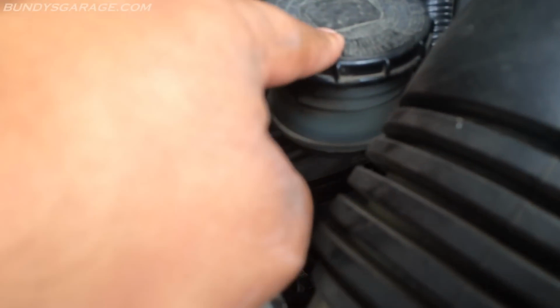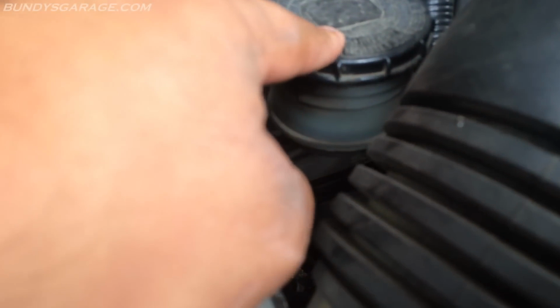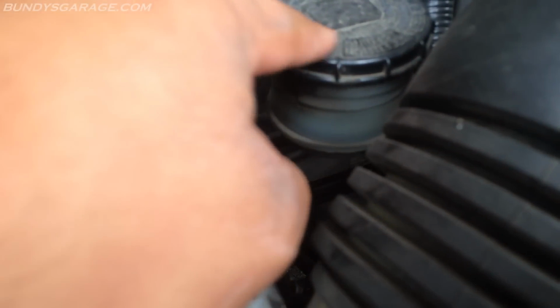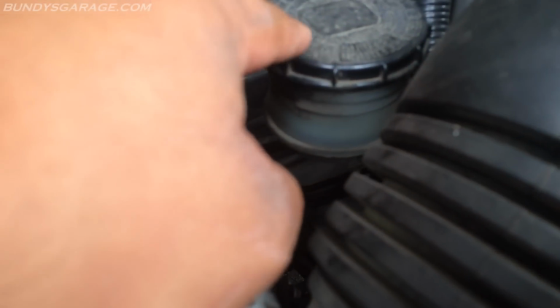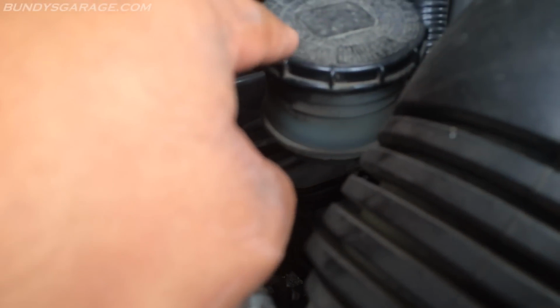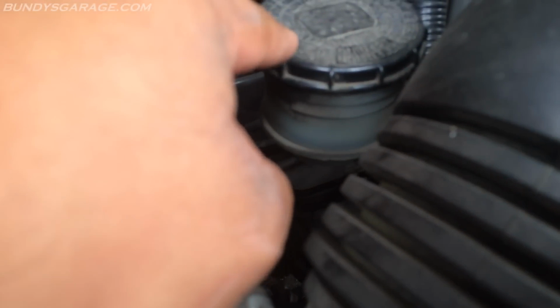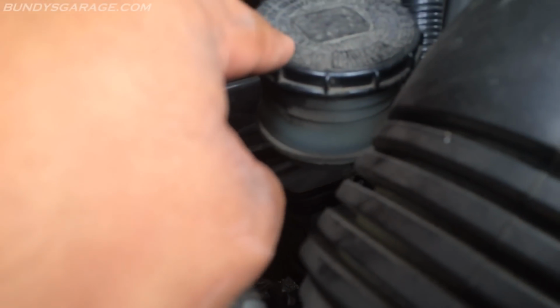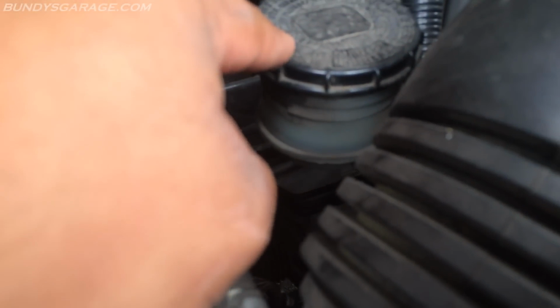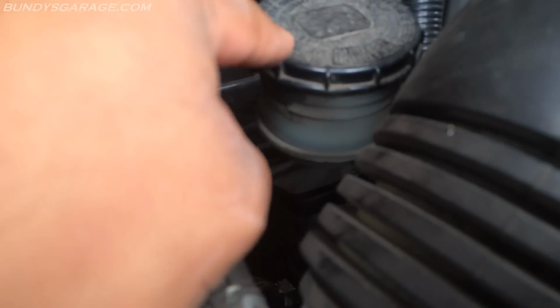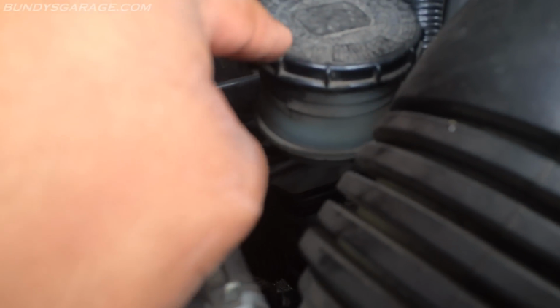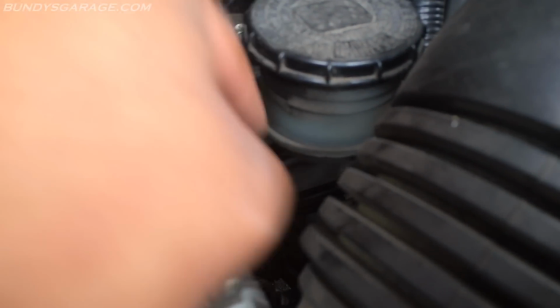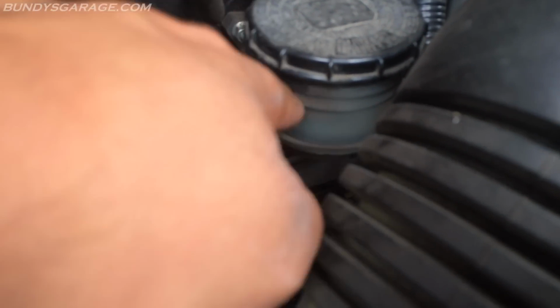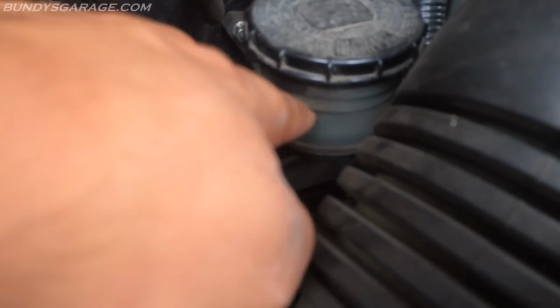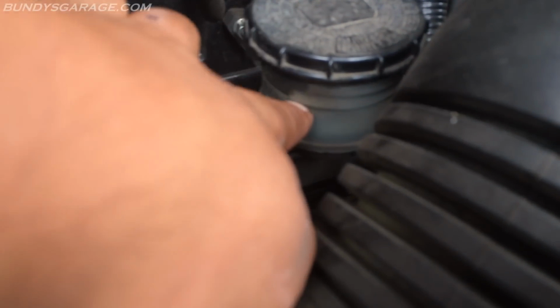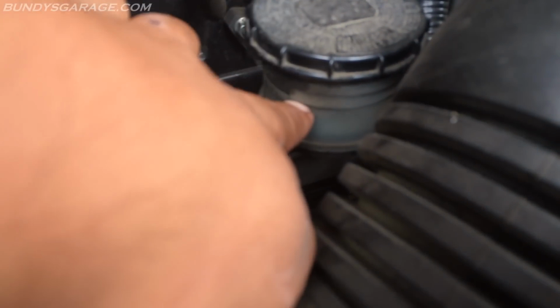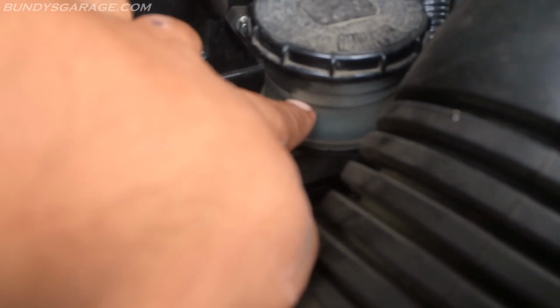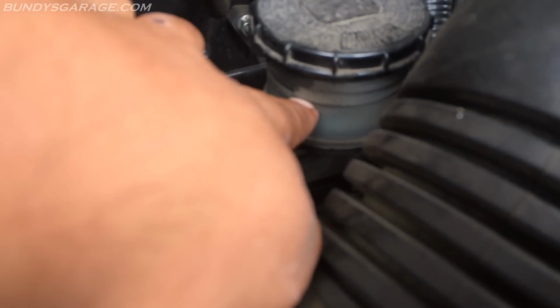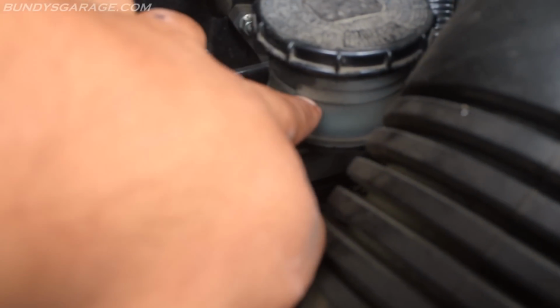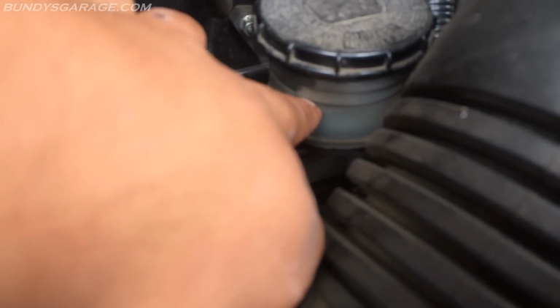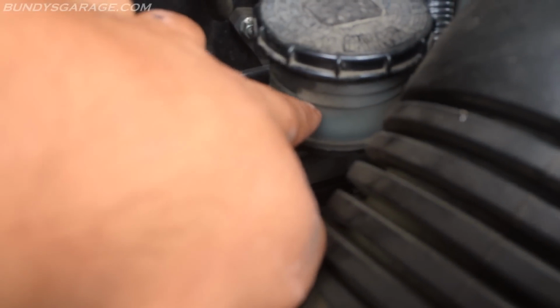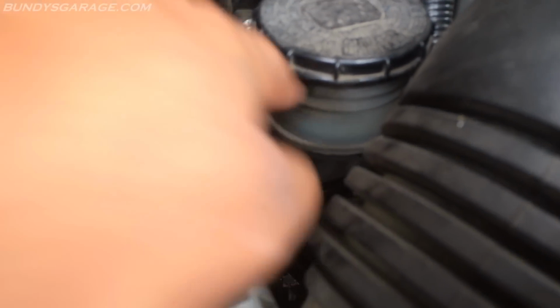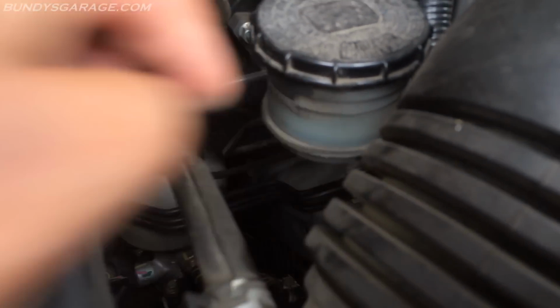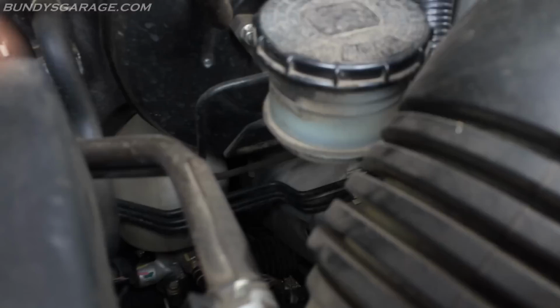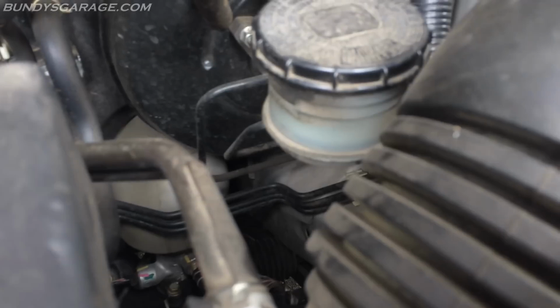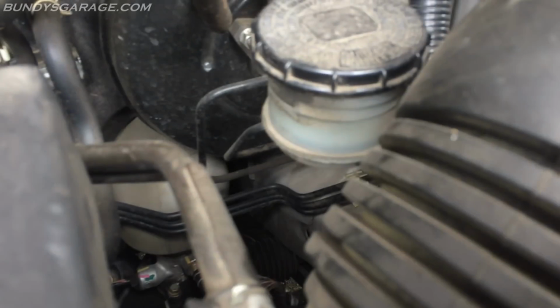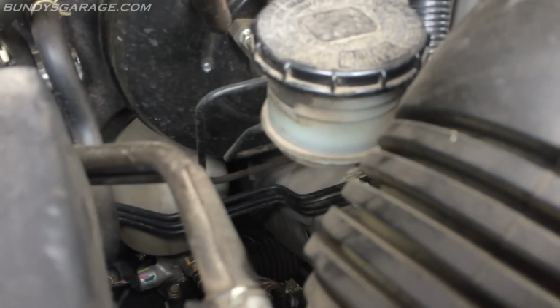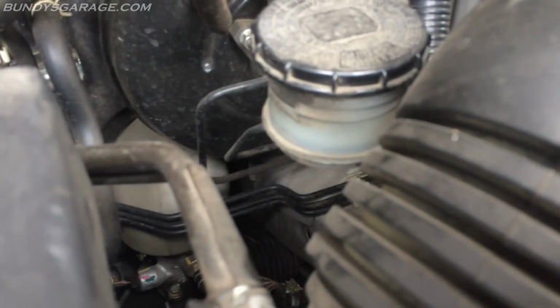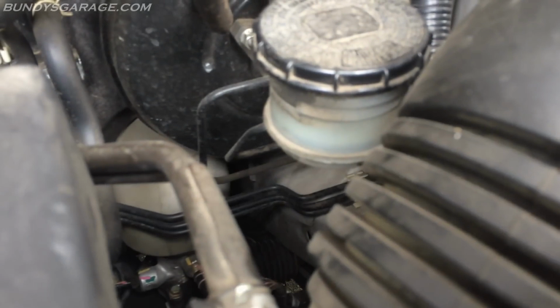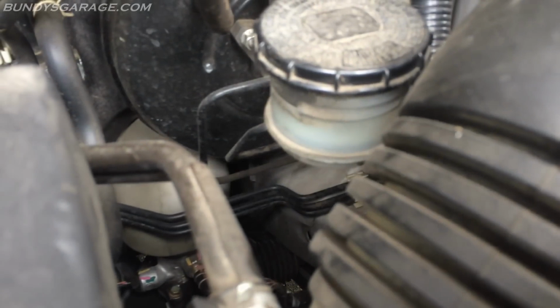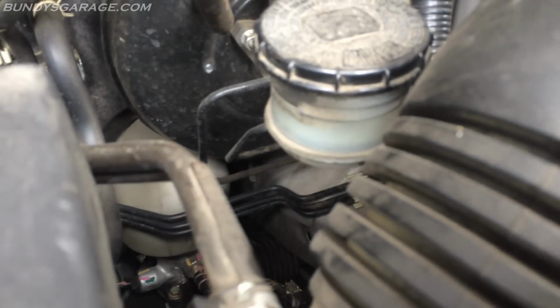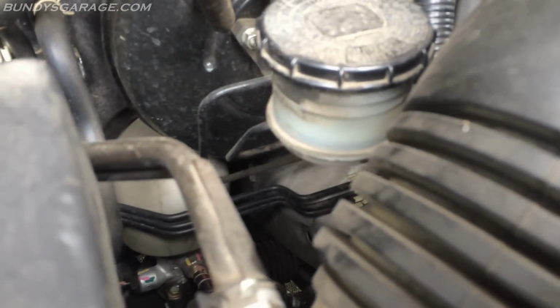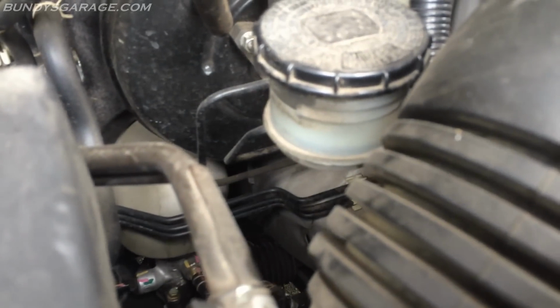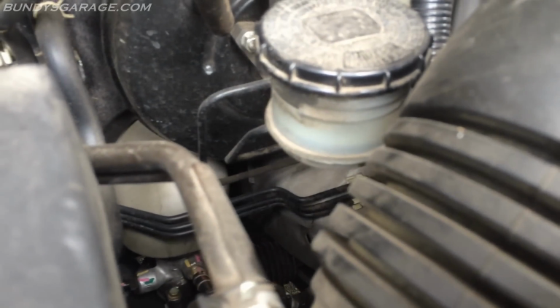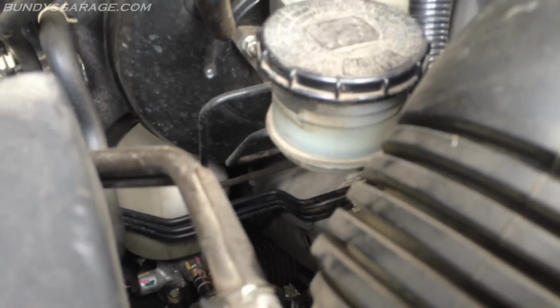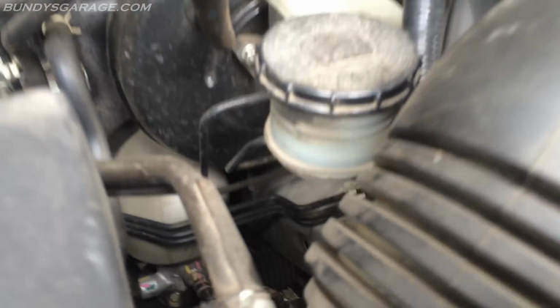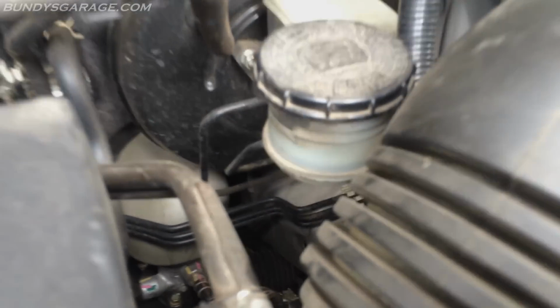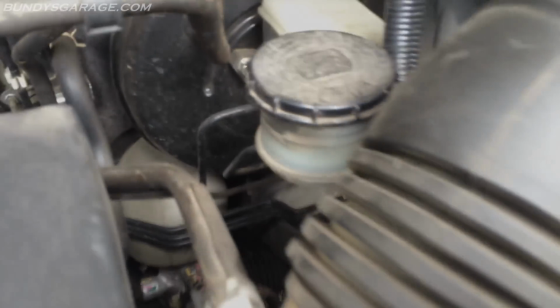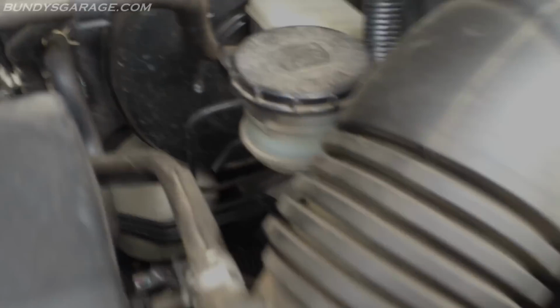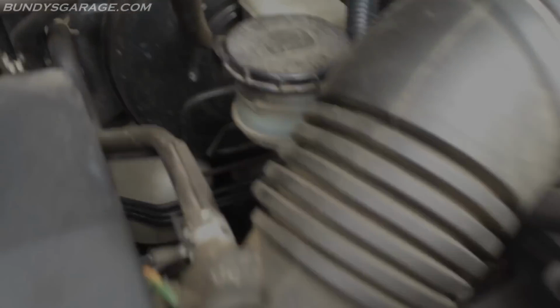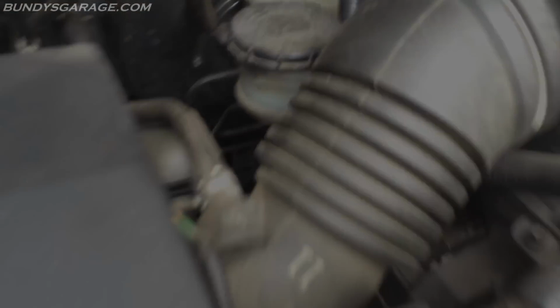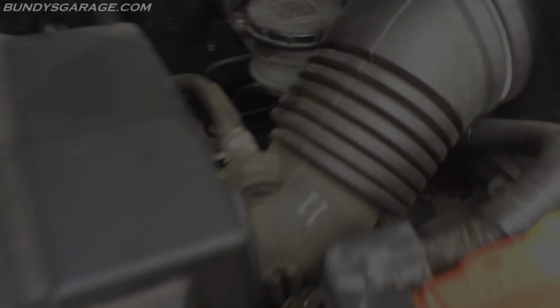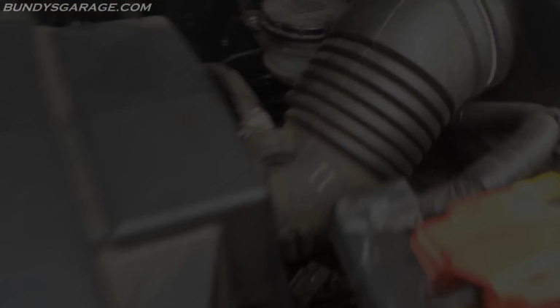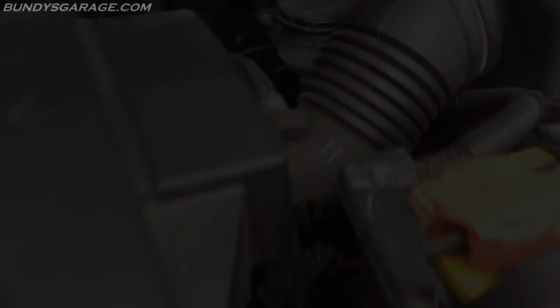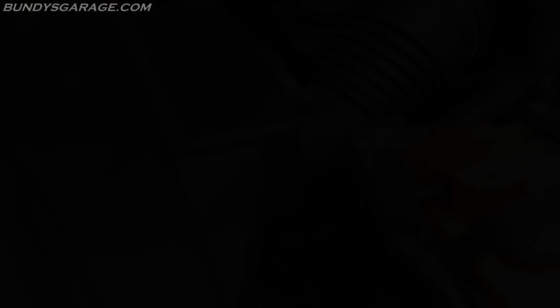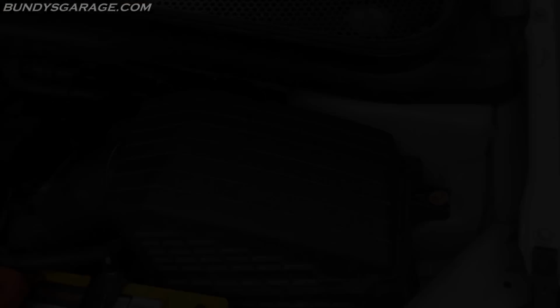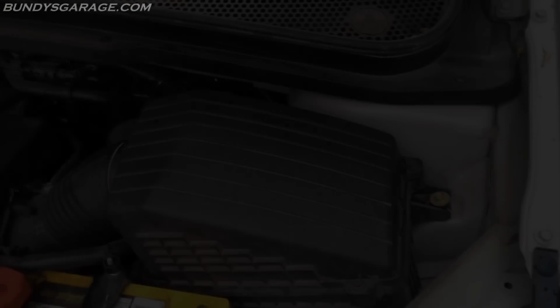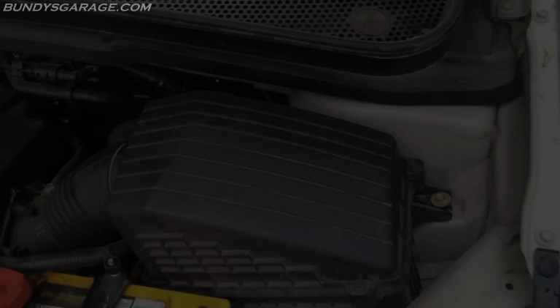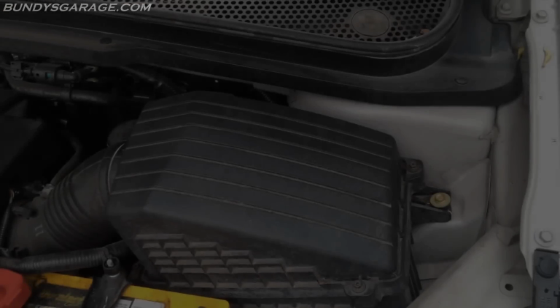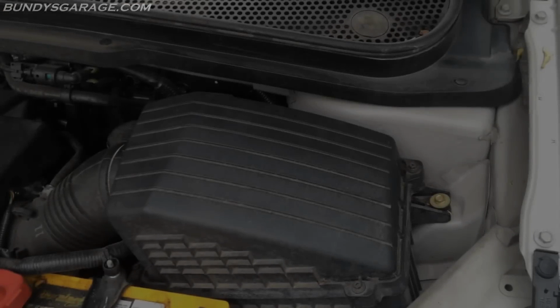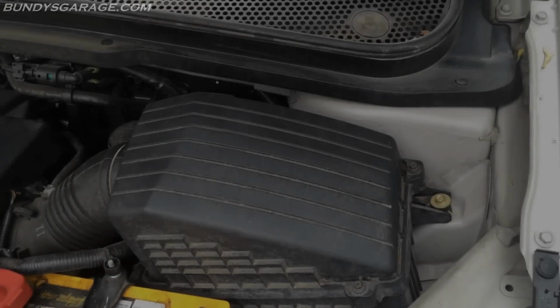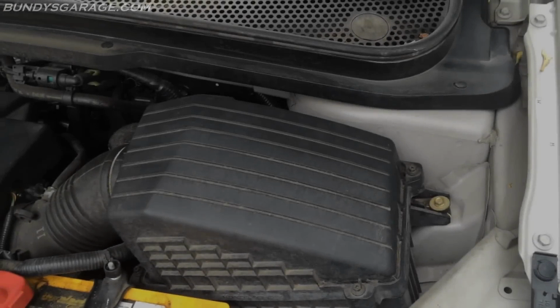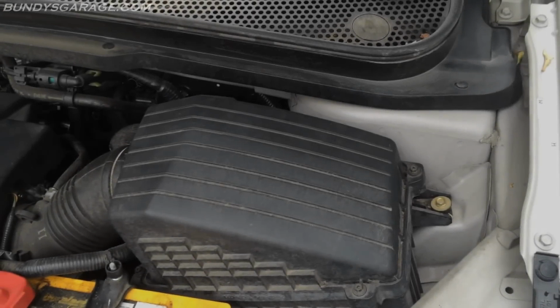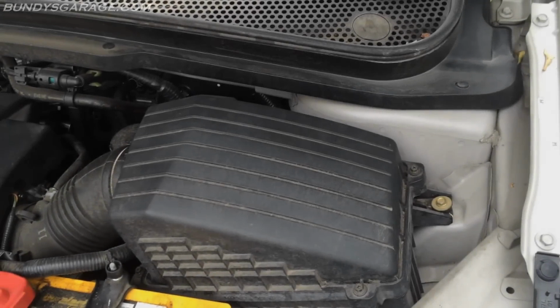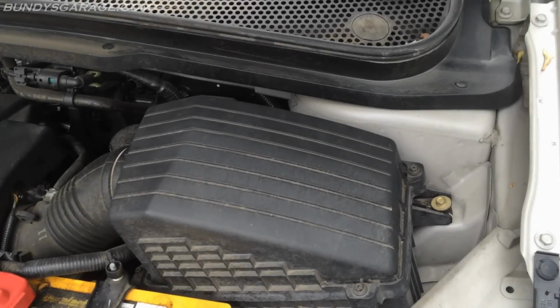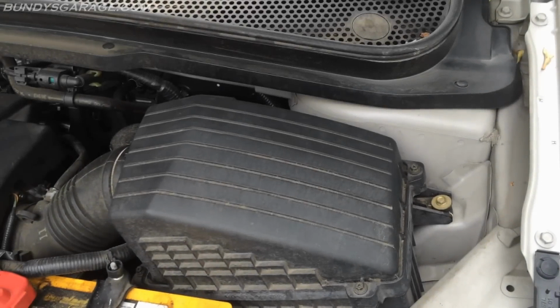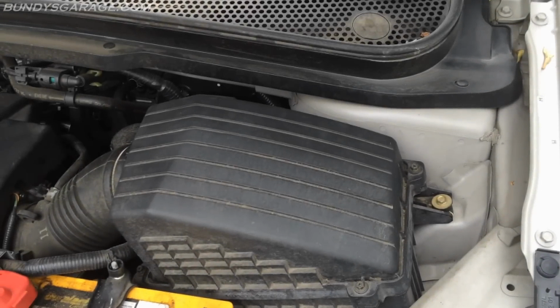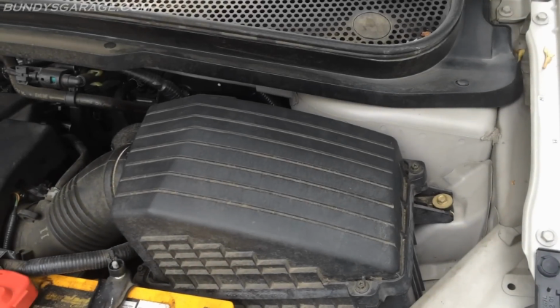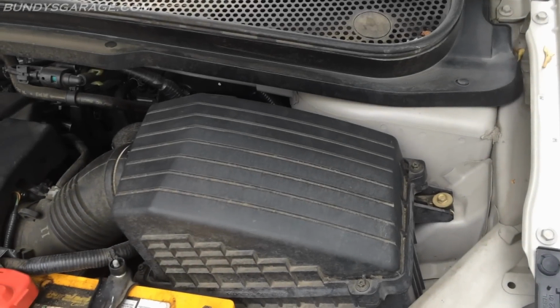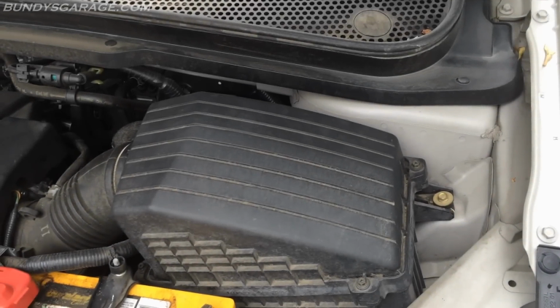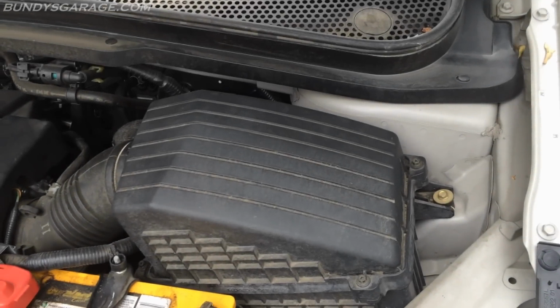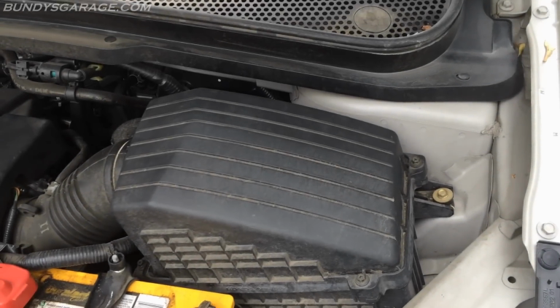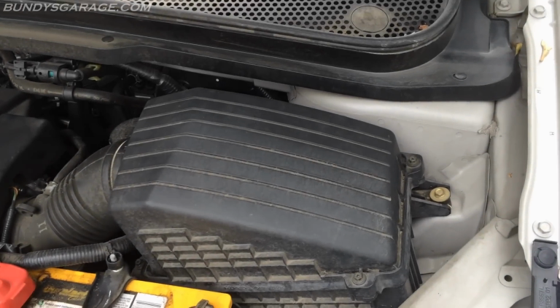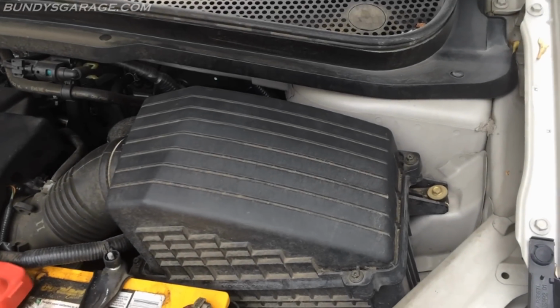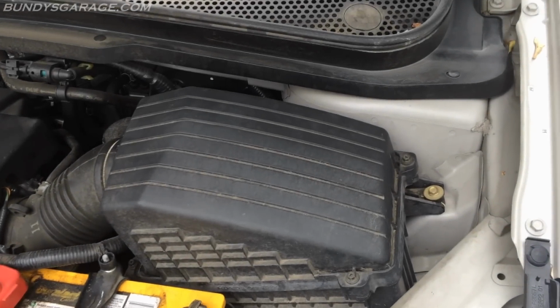Your brake fluid — make sure your brake fluid is at the proper level. Also another good thing to do while you're here: